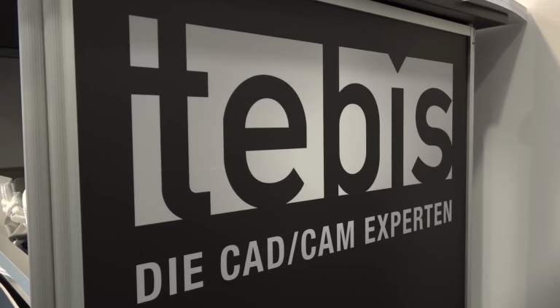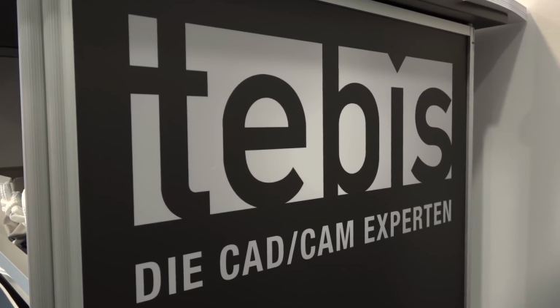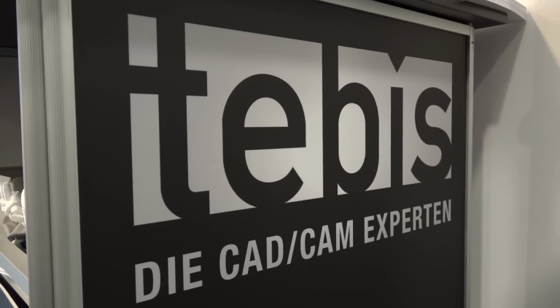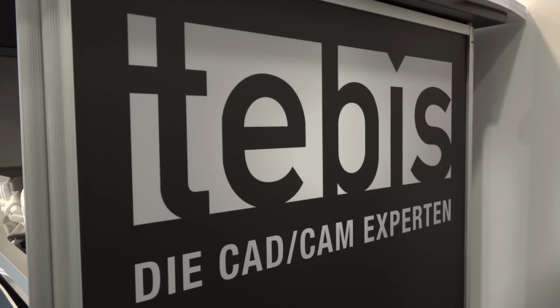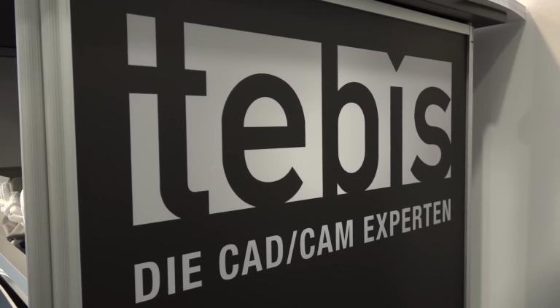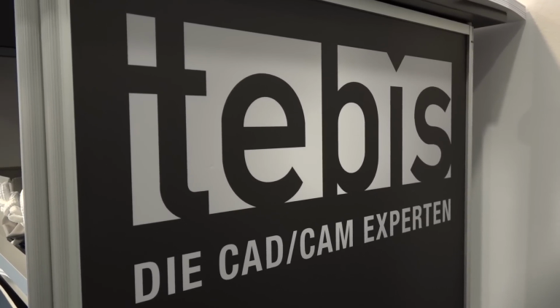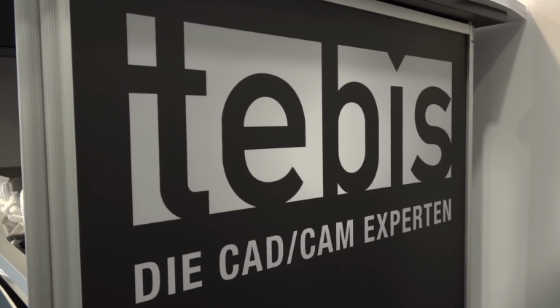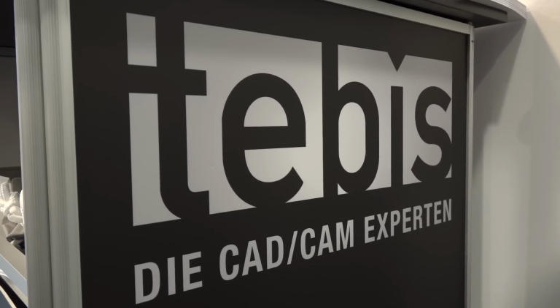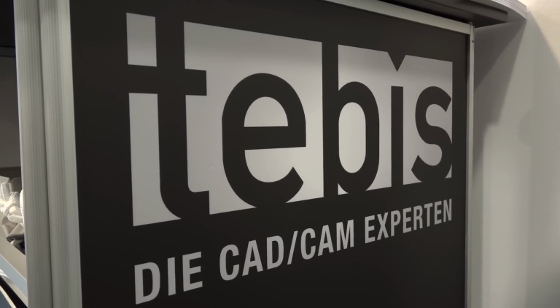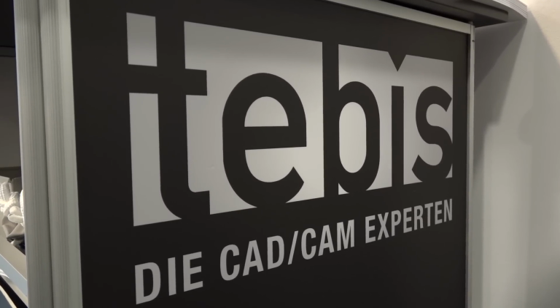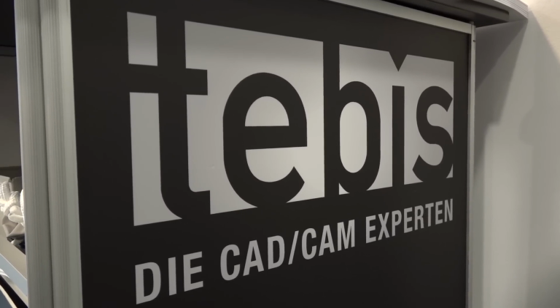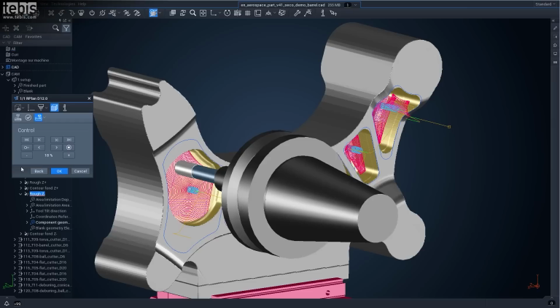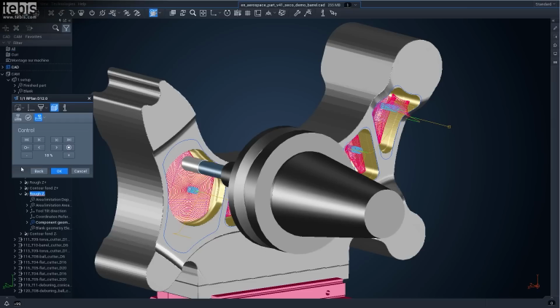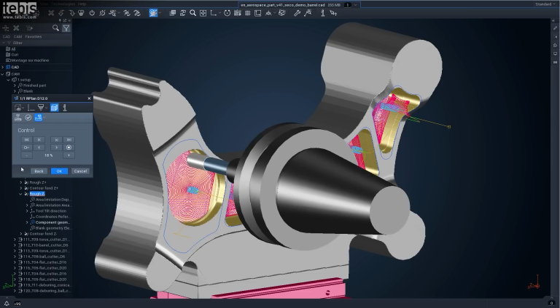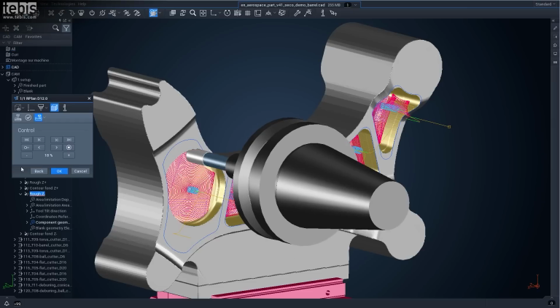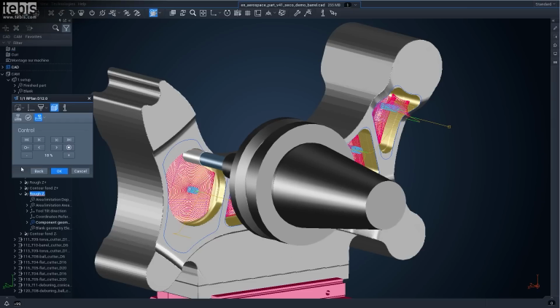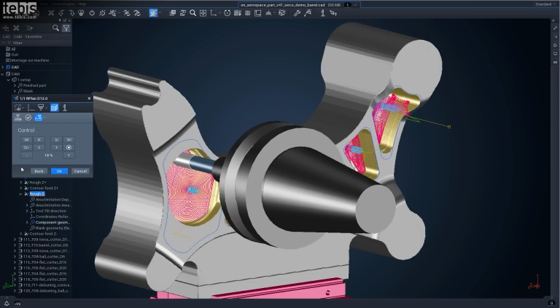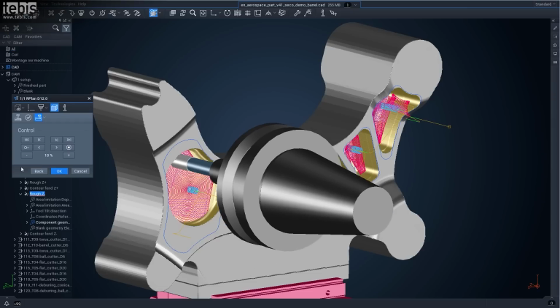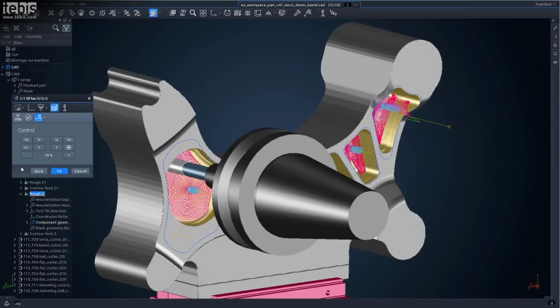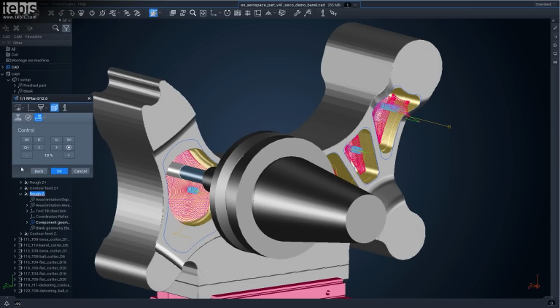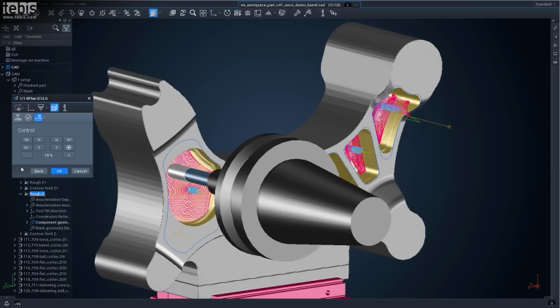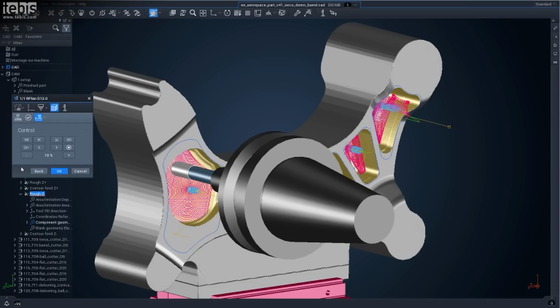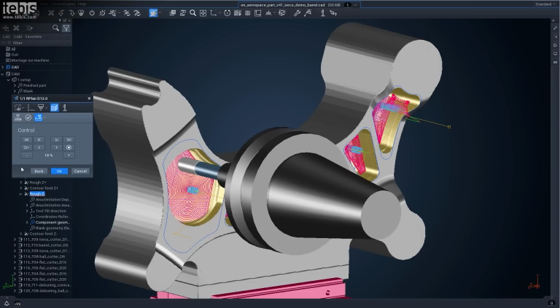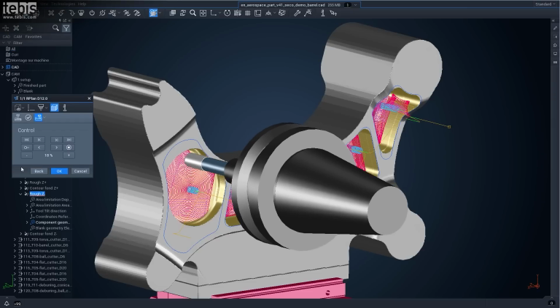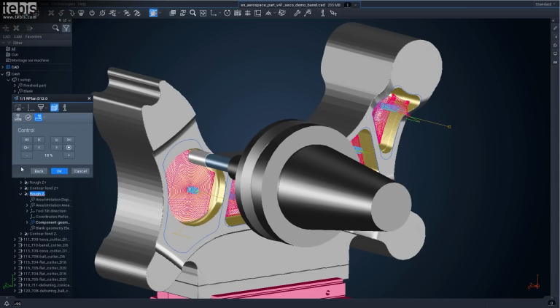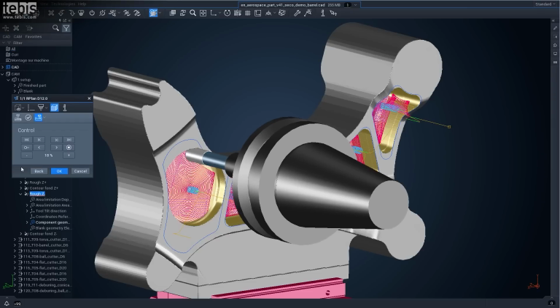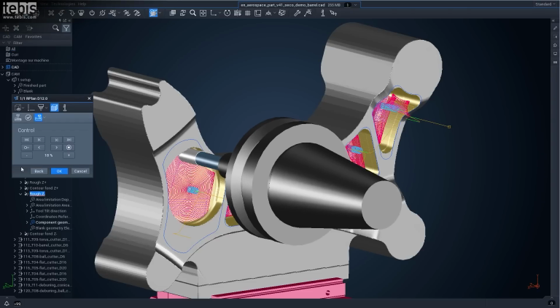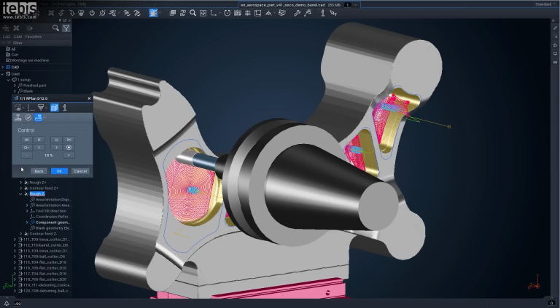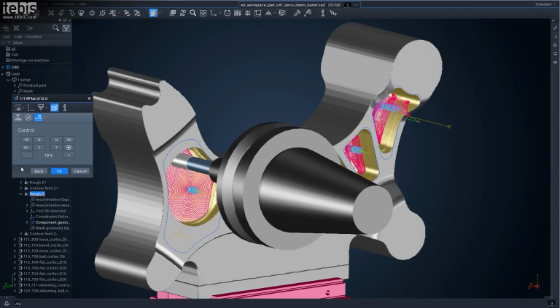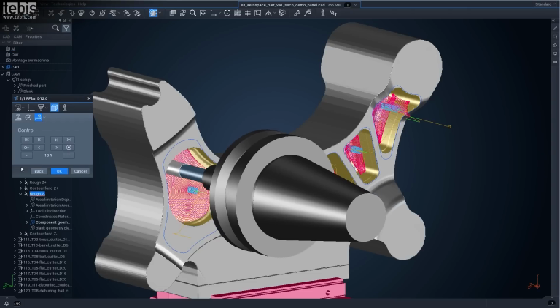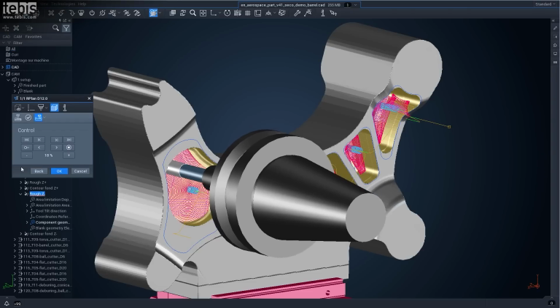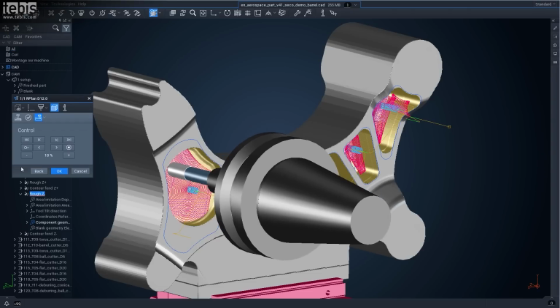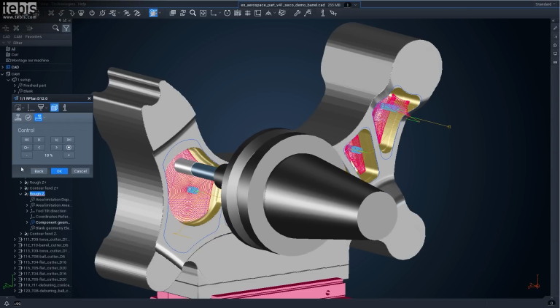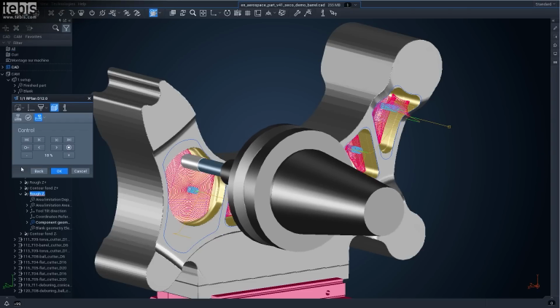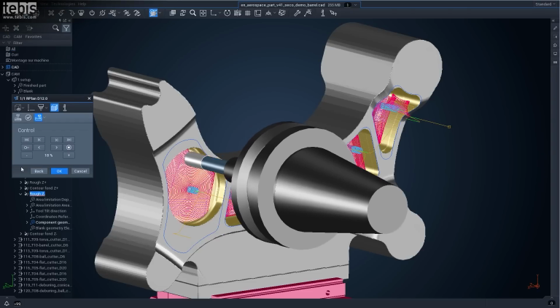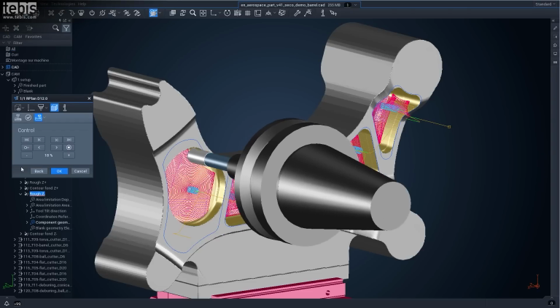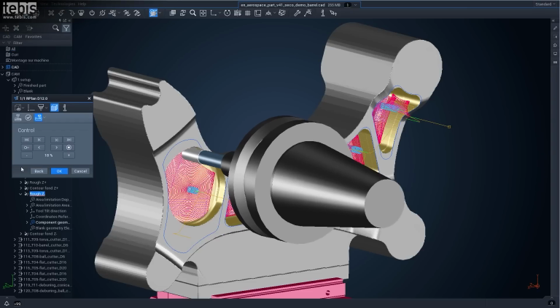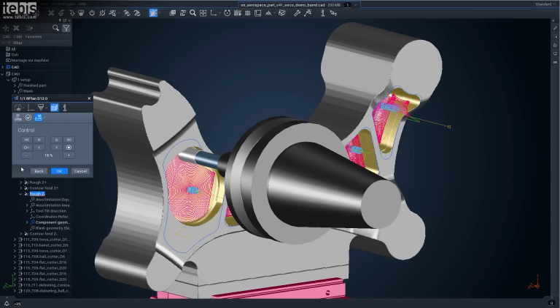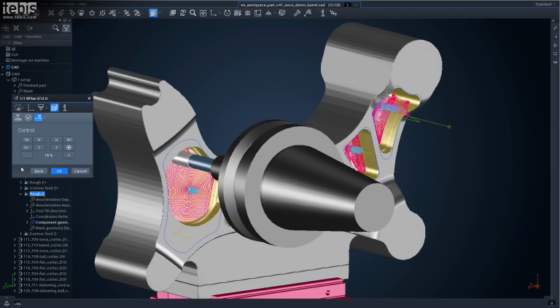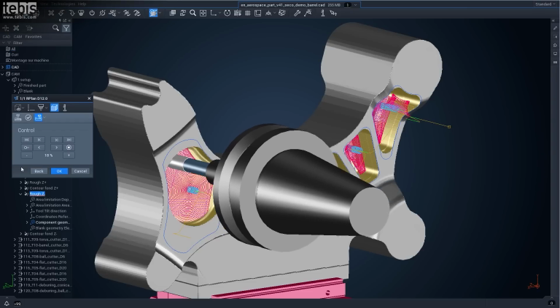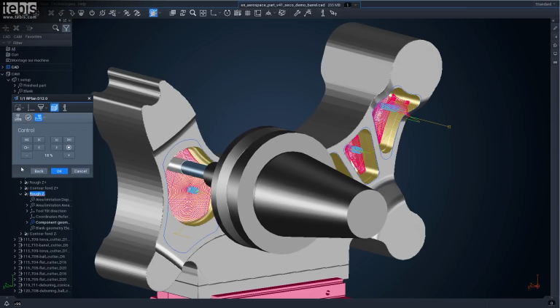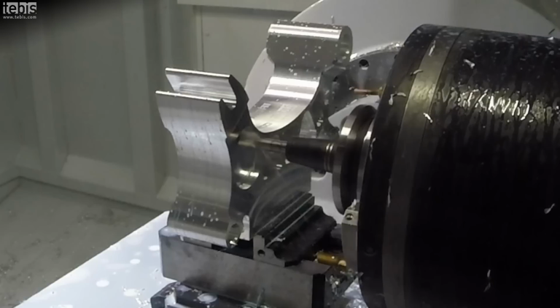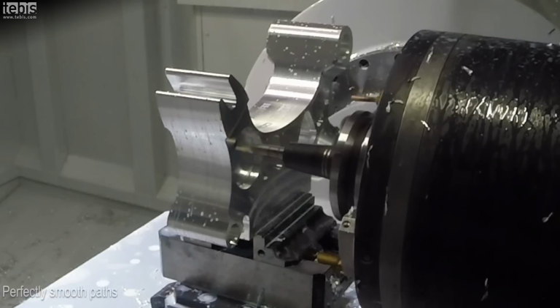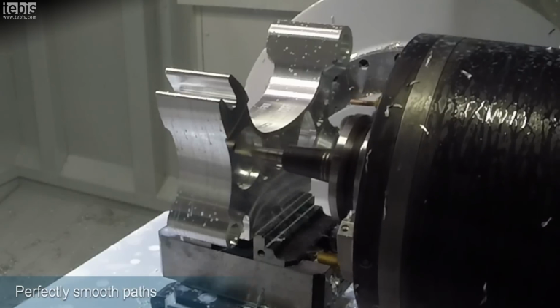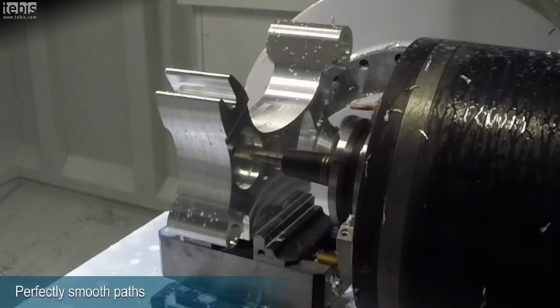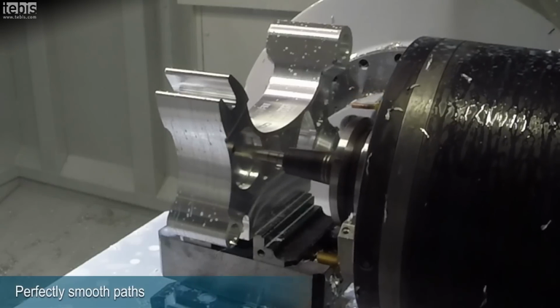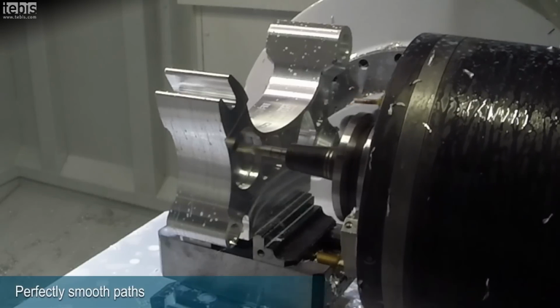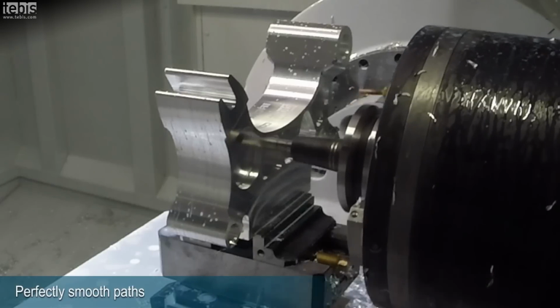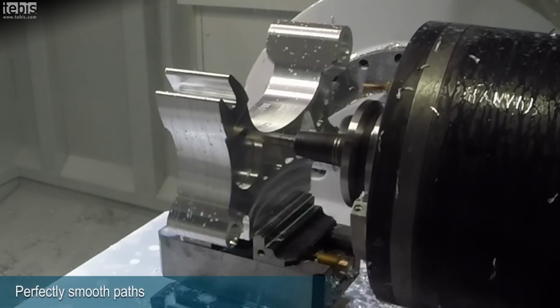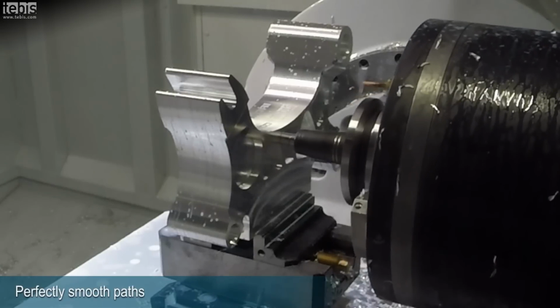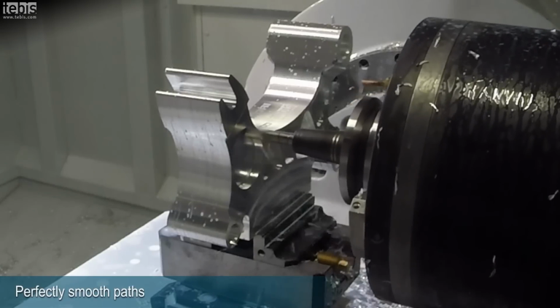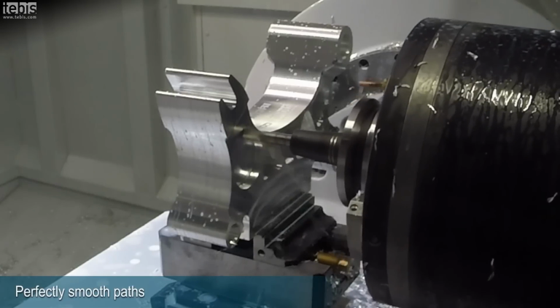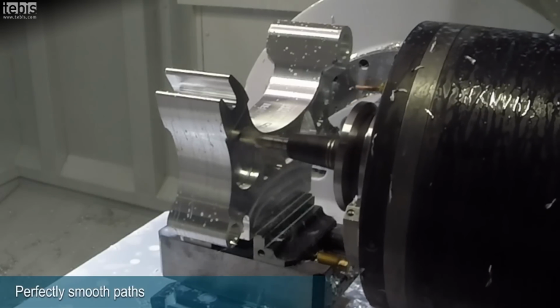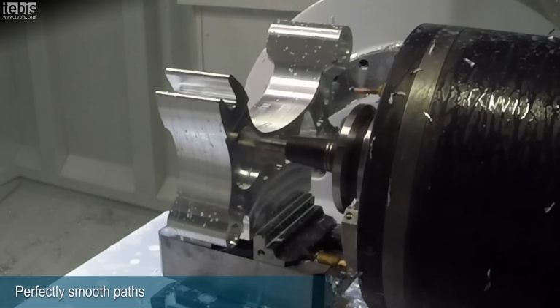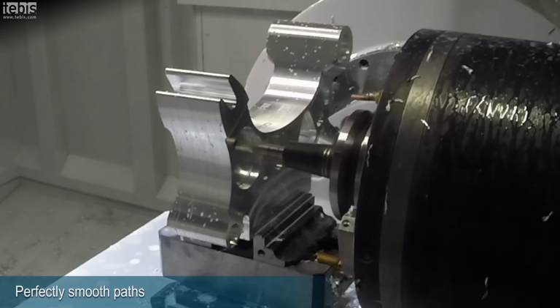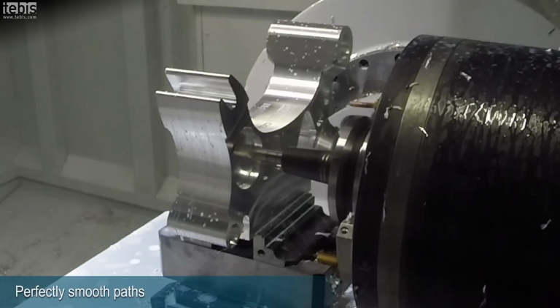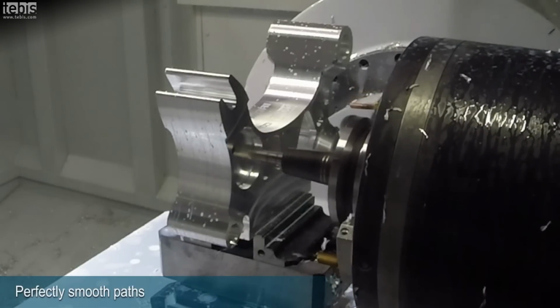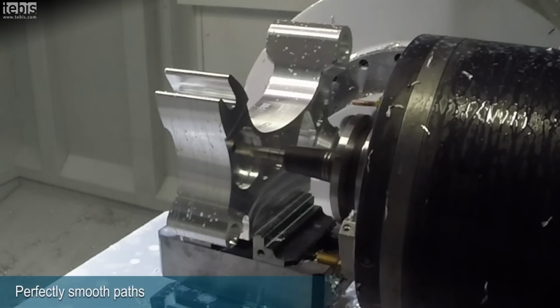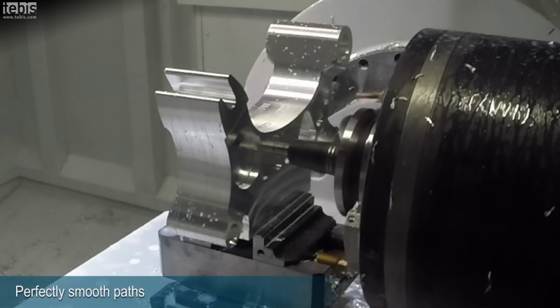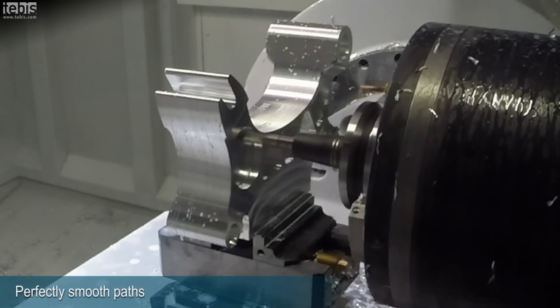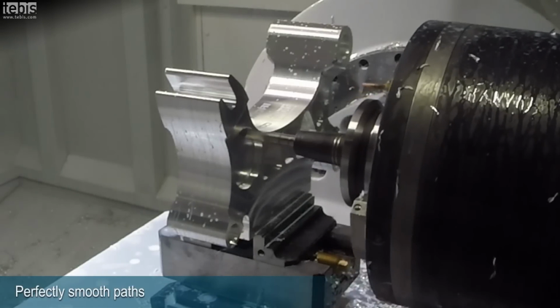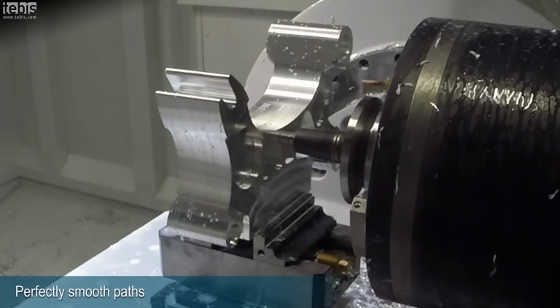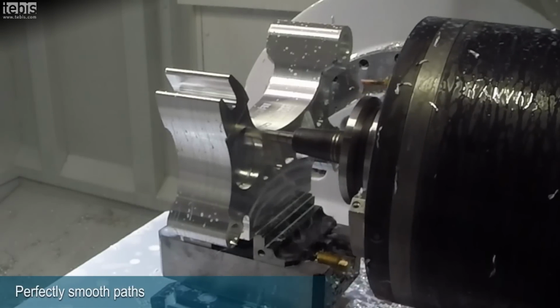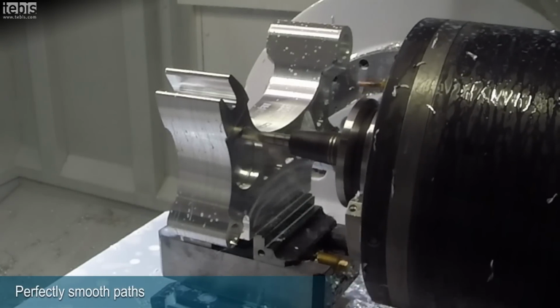Tebis 4.1 is a highly automated software with a CAD for CAM. Tebis already makes a part intelligent and the part knows how to manufacture itself.